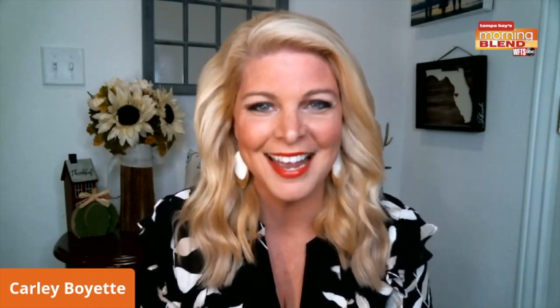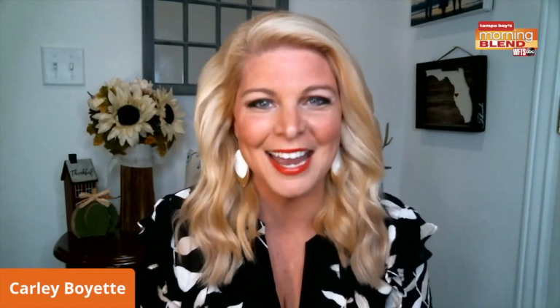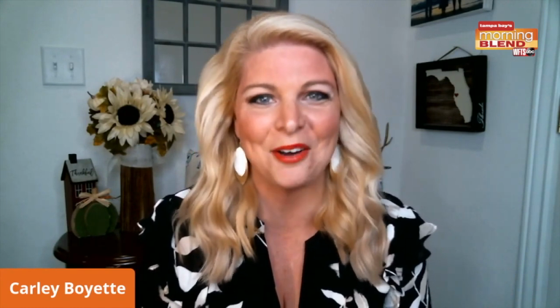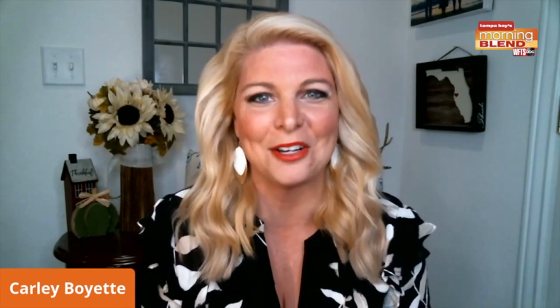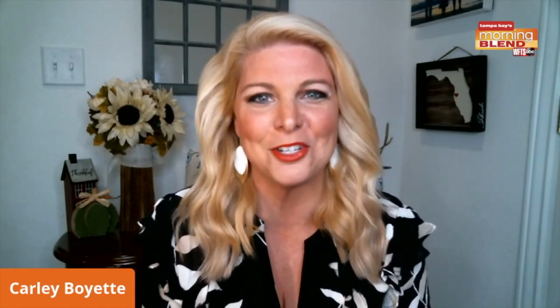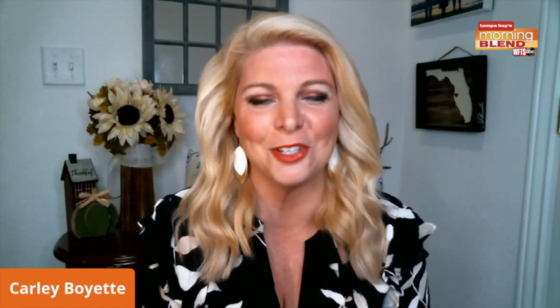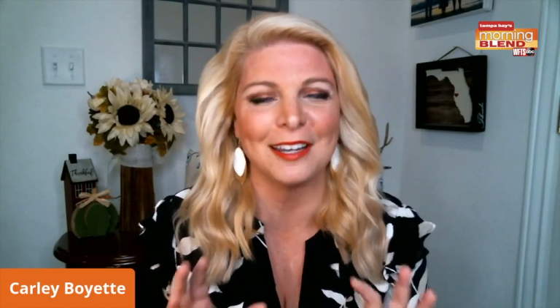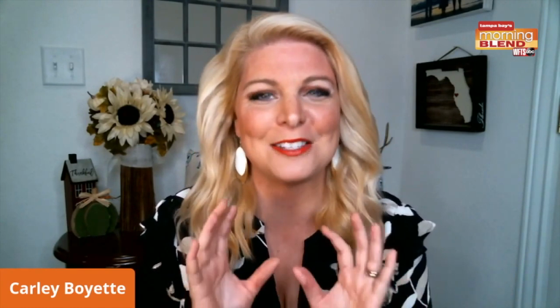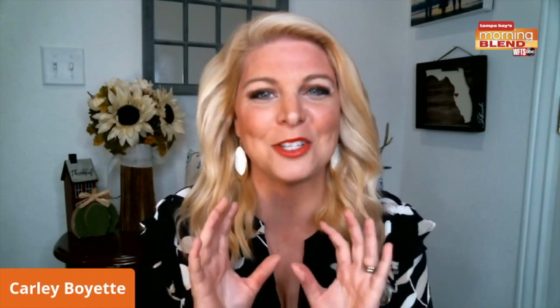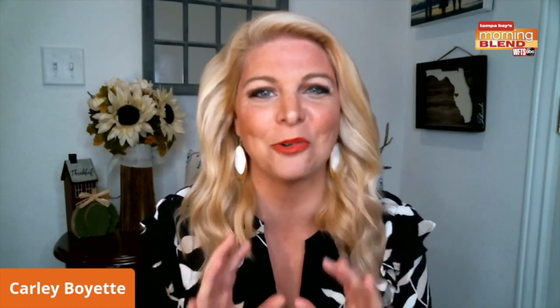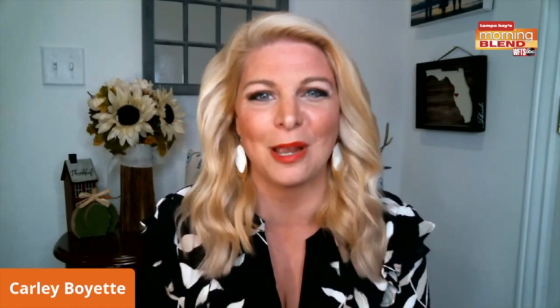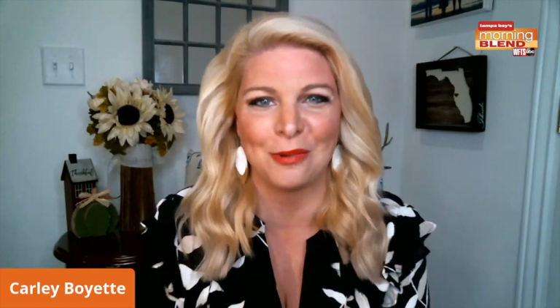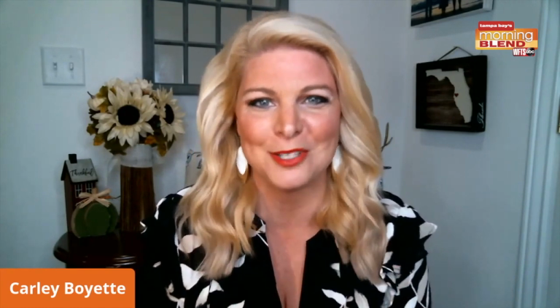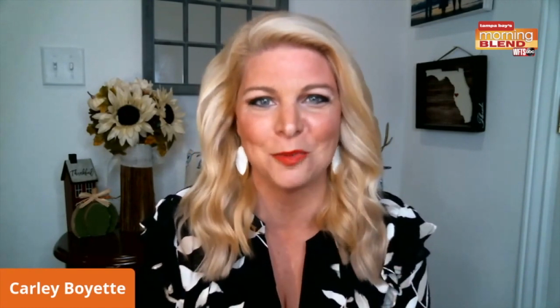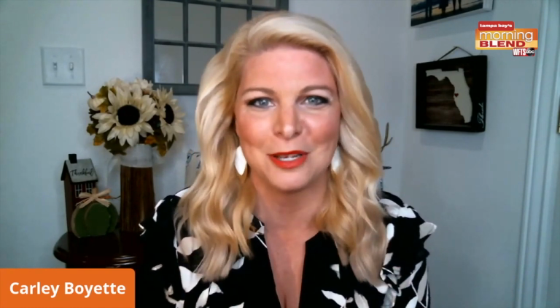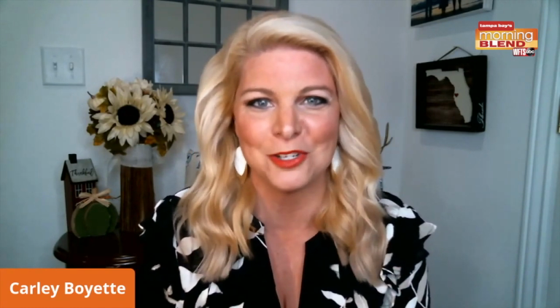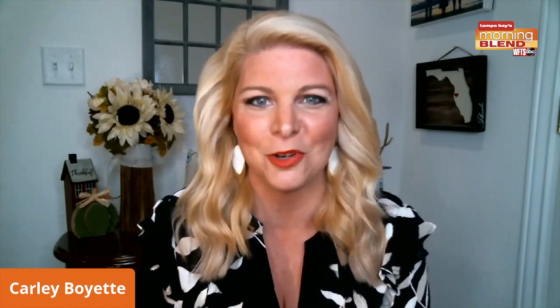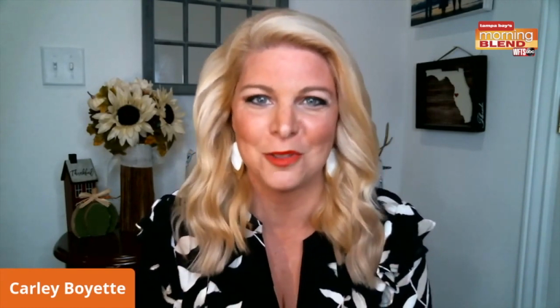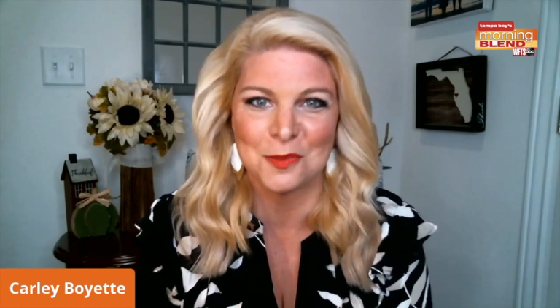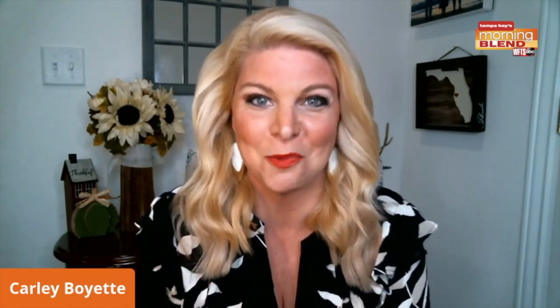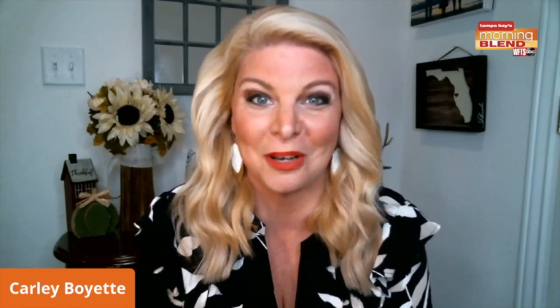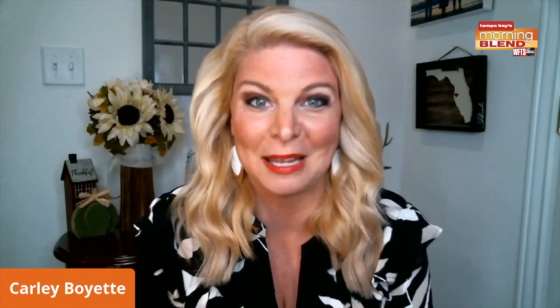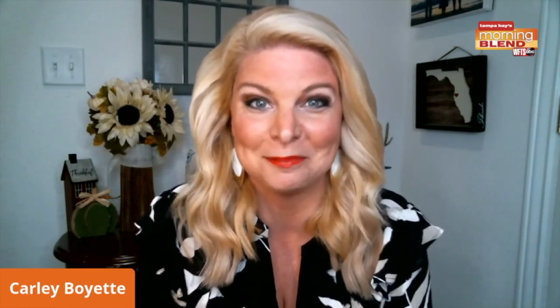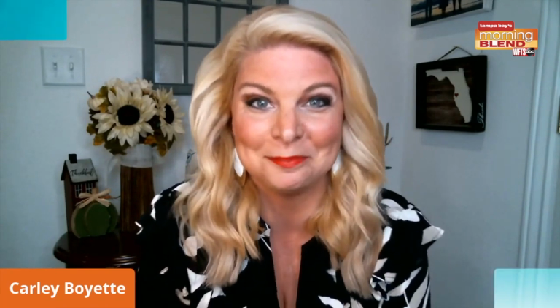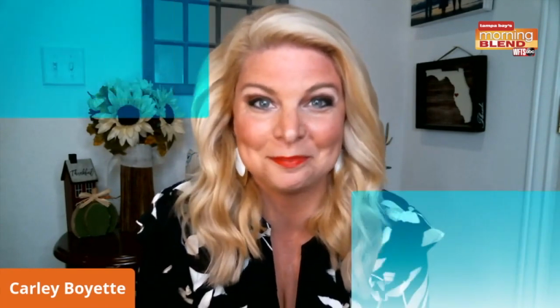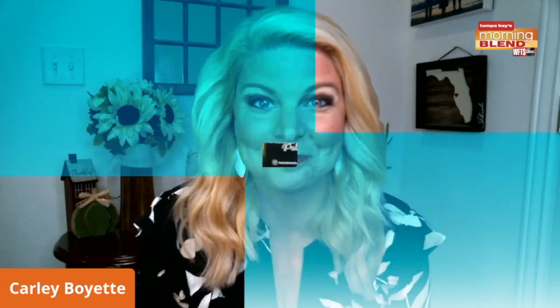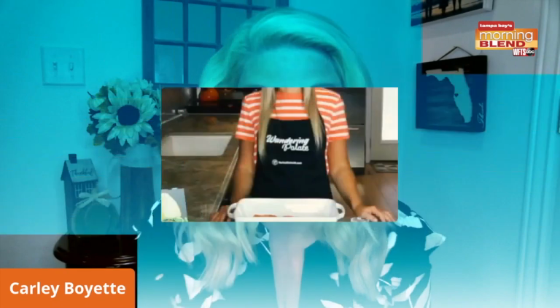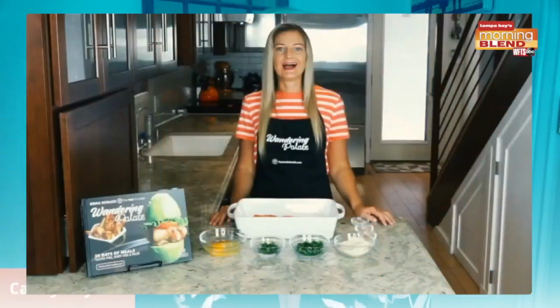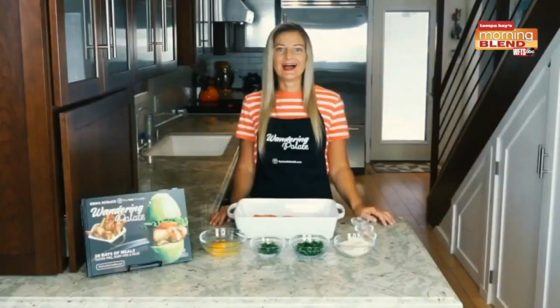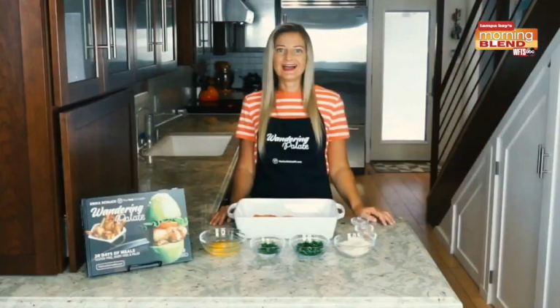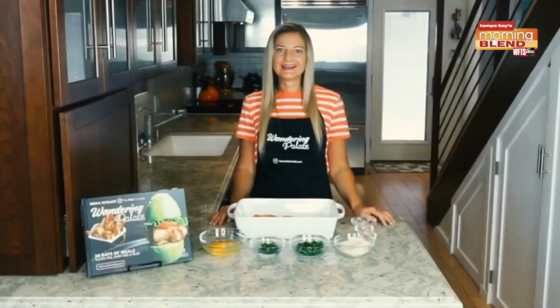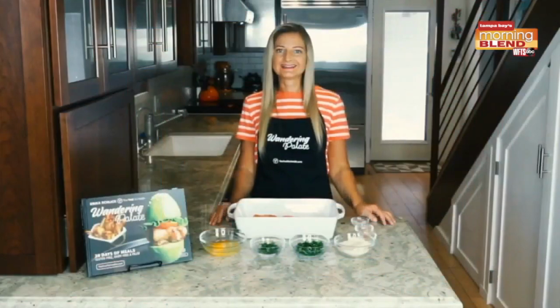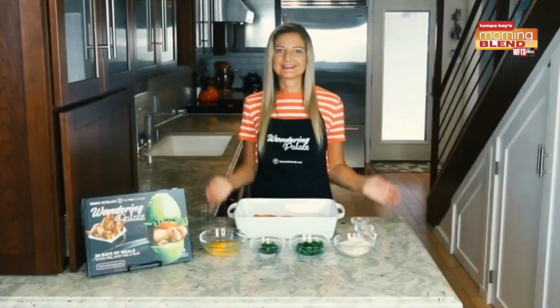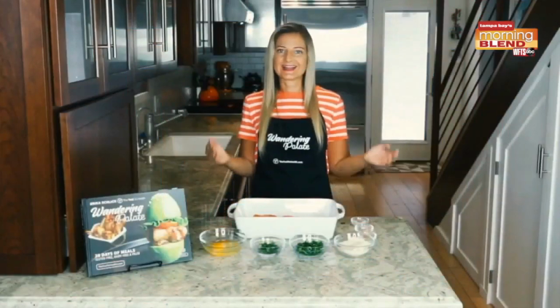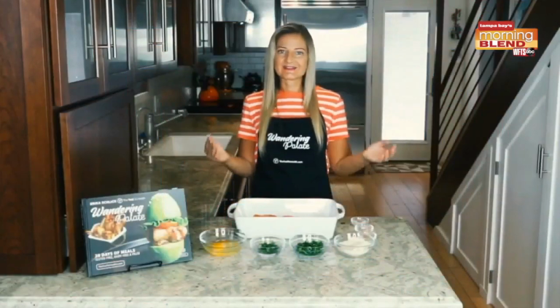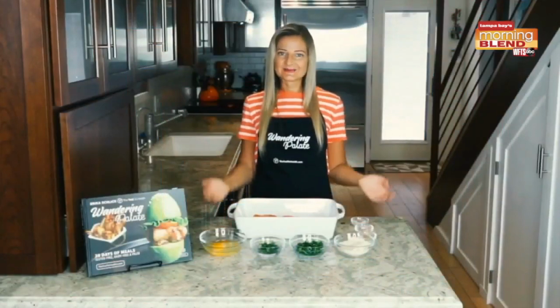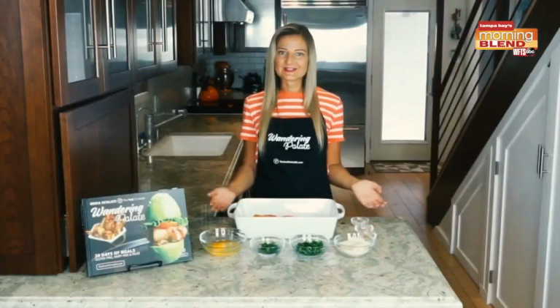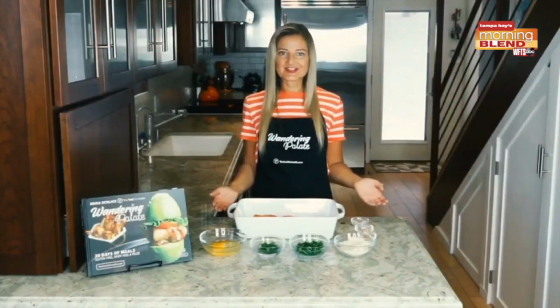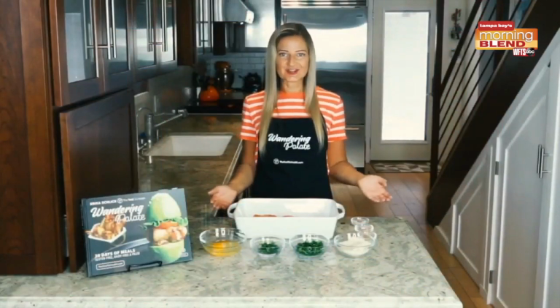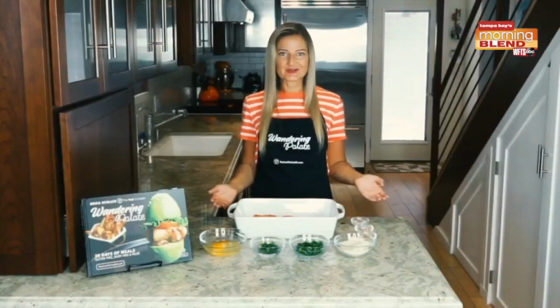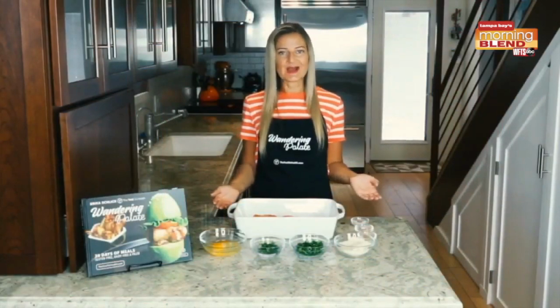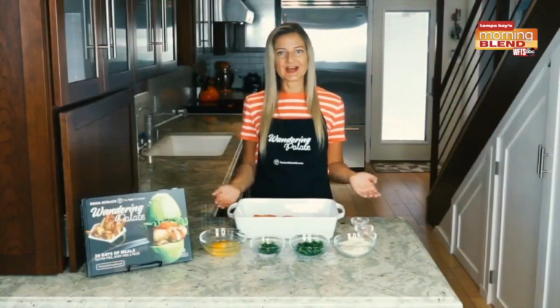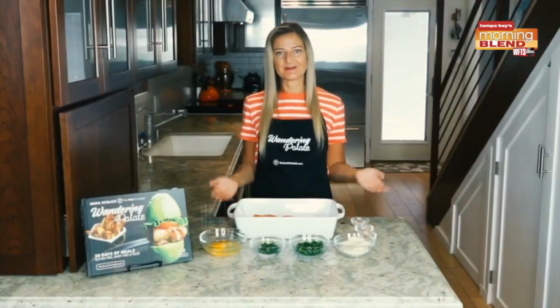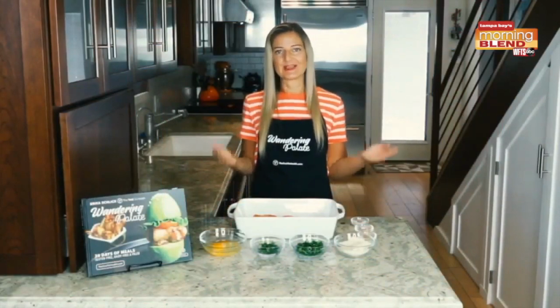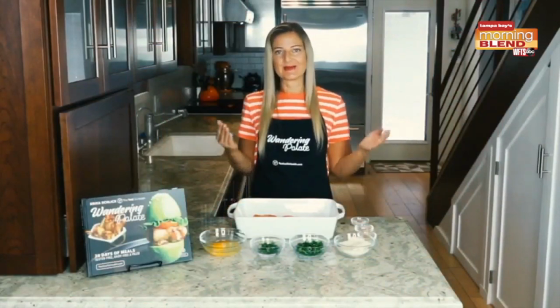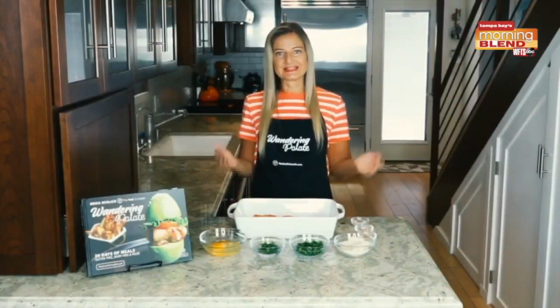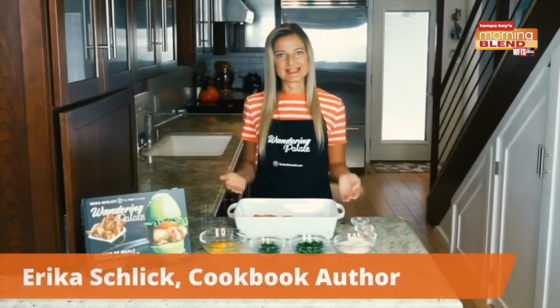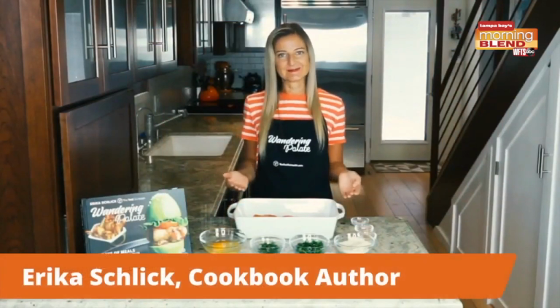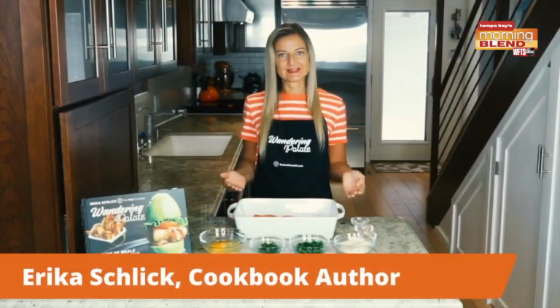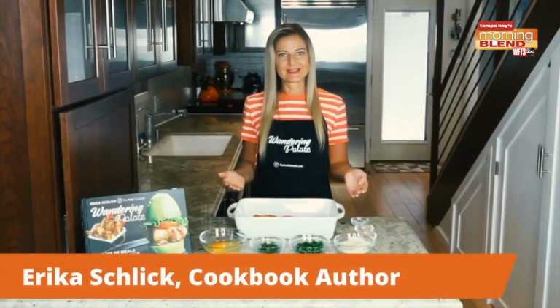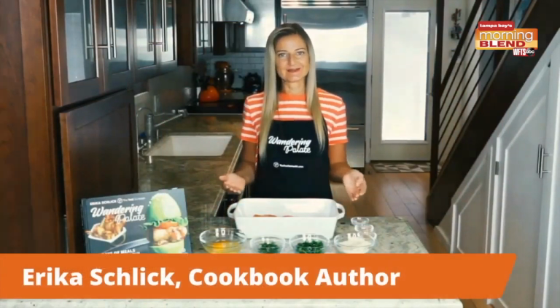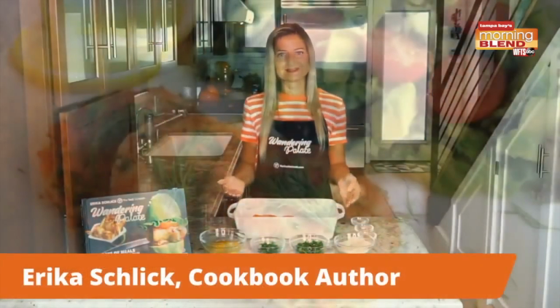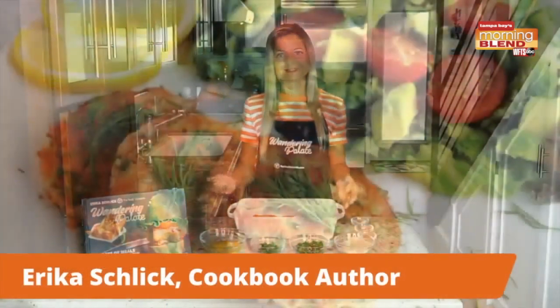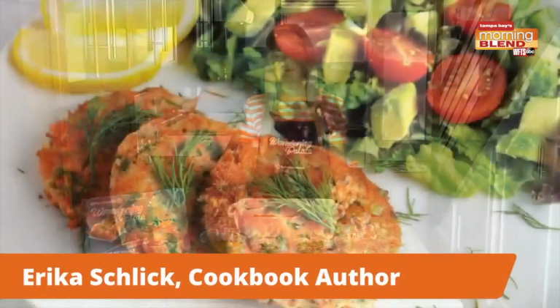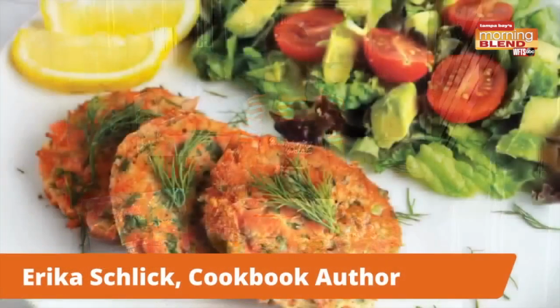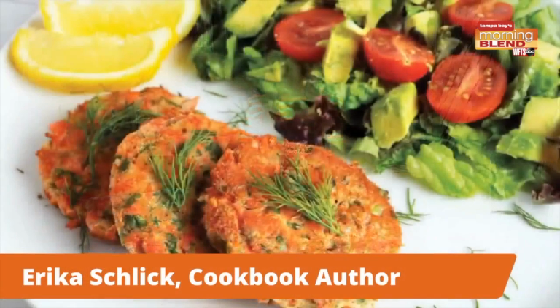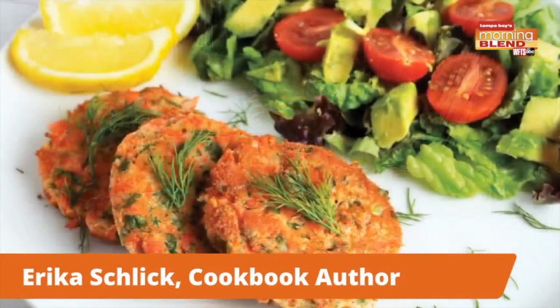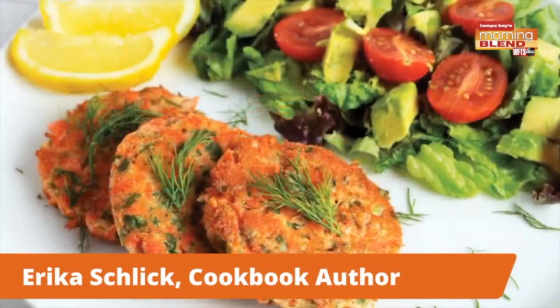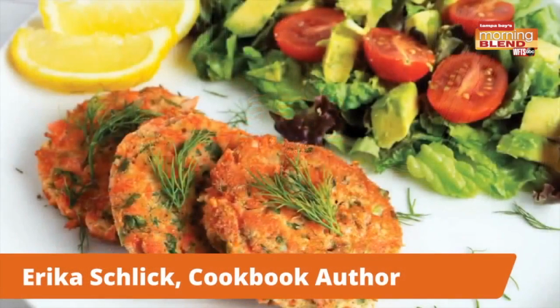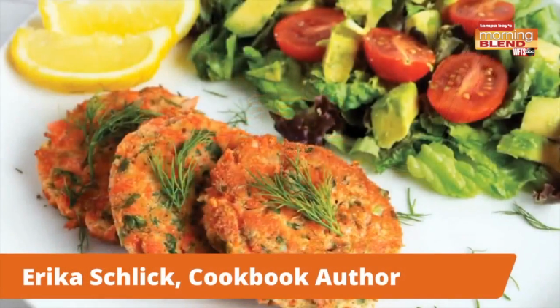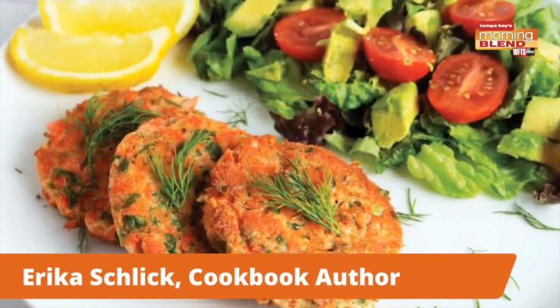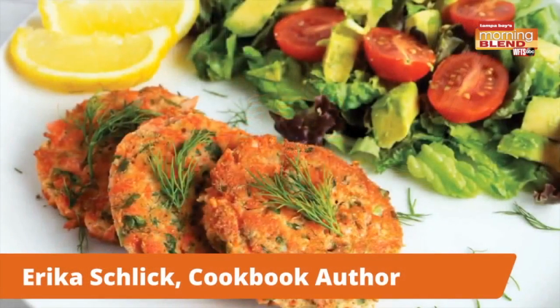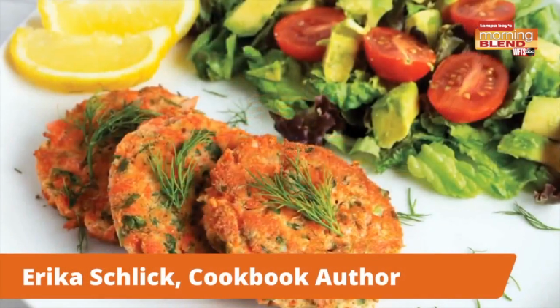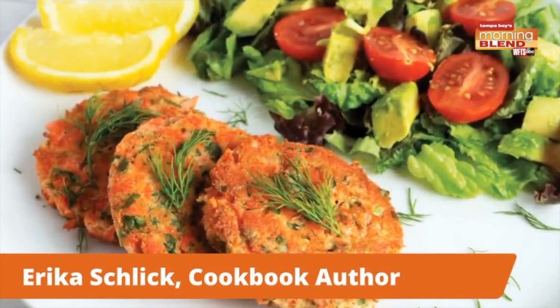Erica Schlick has a great recipe for us this morning. Hi, today I'm going to make my salmon cake recipe from my cookbook.